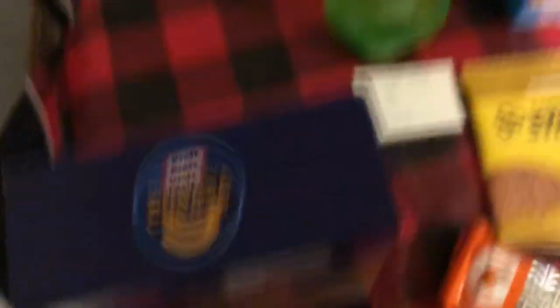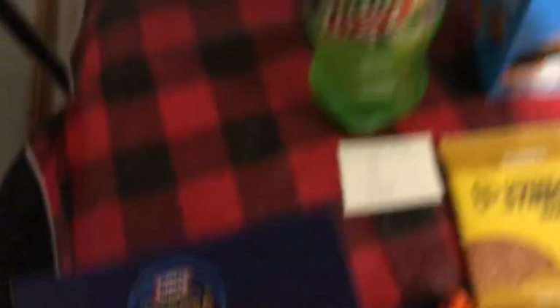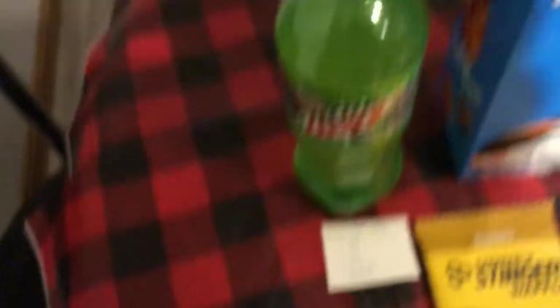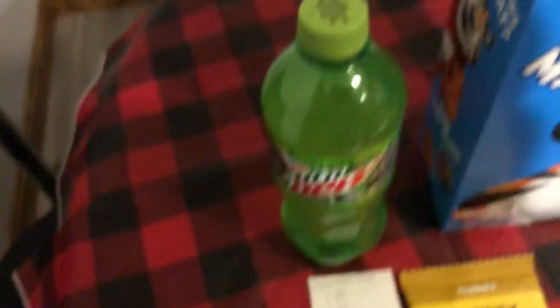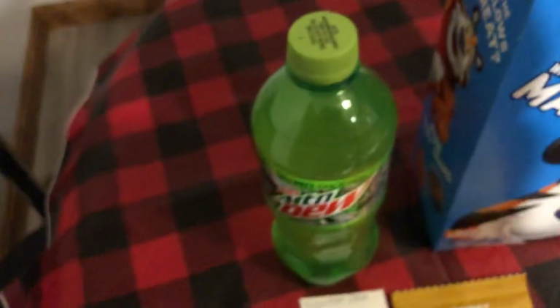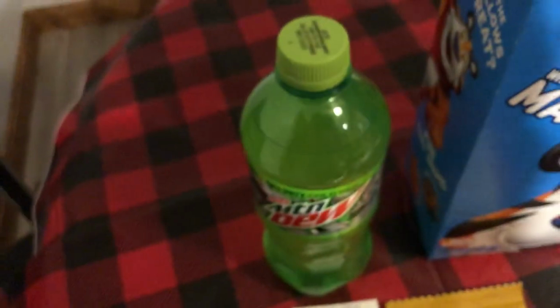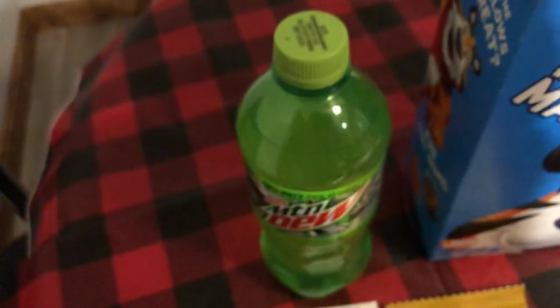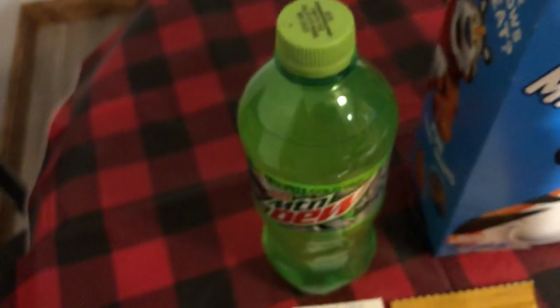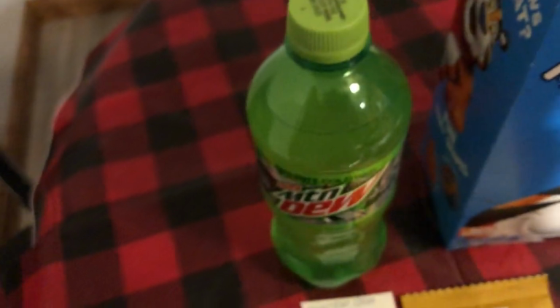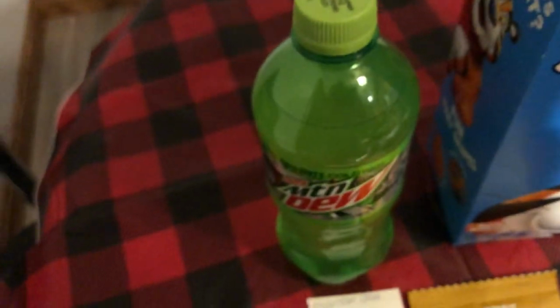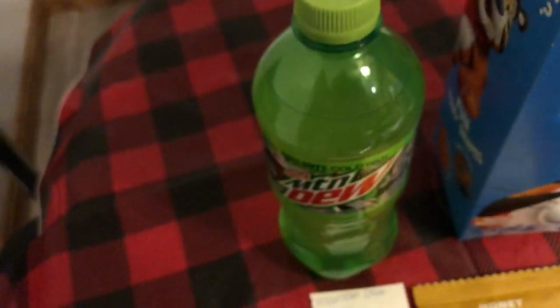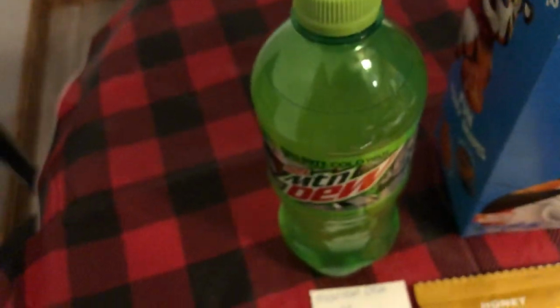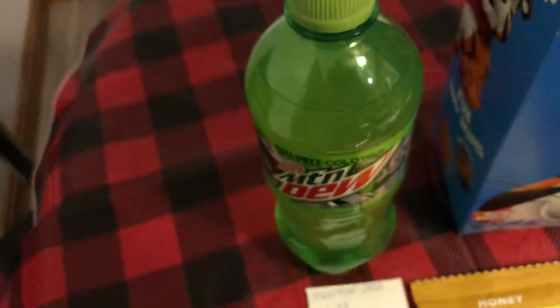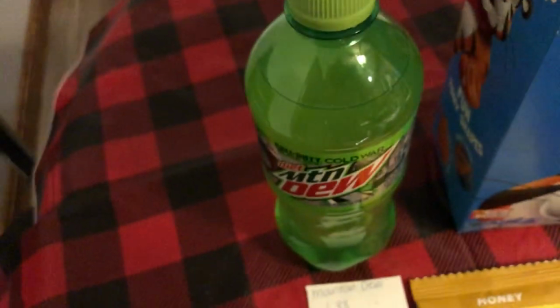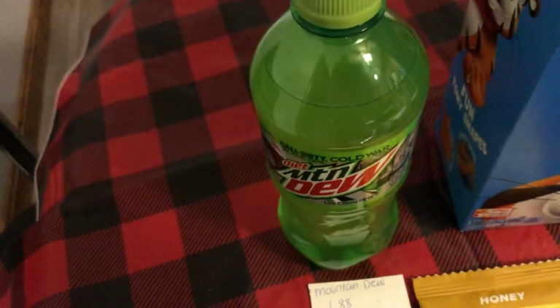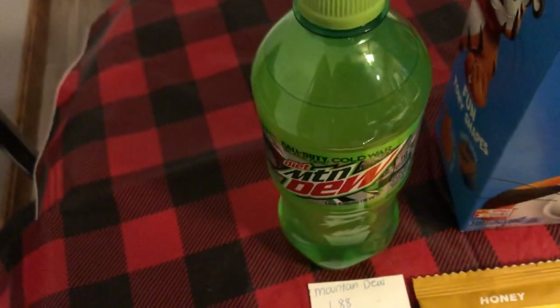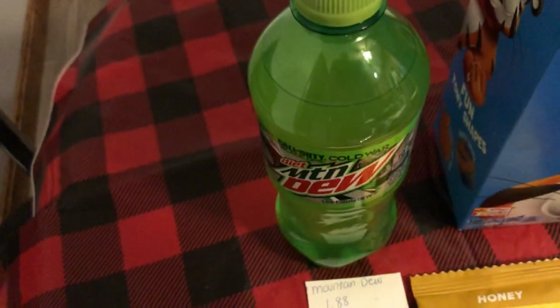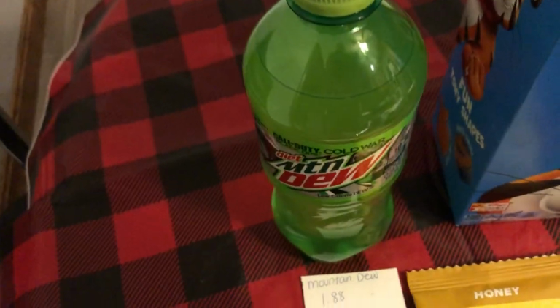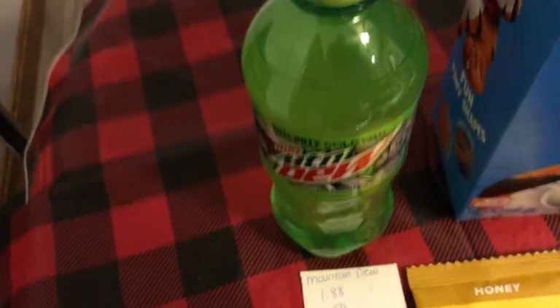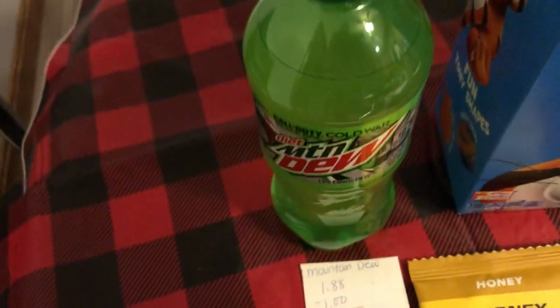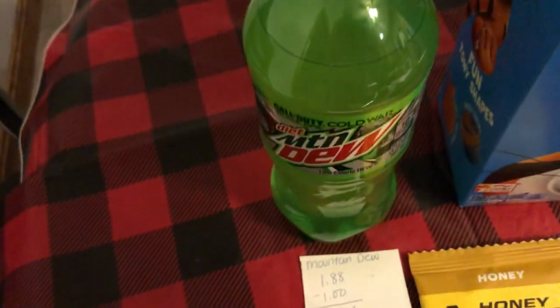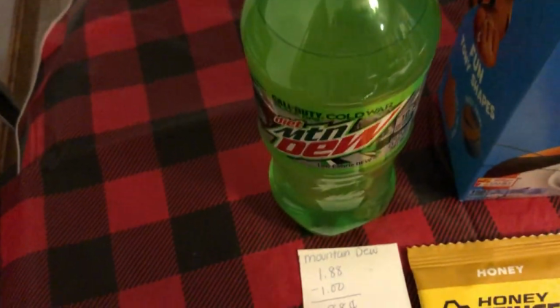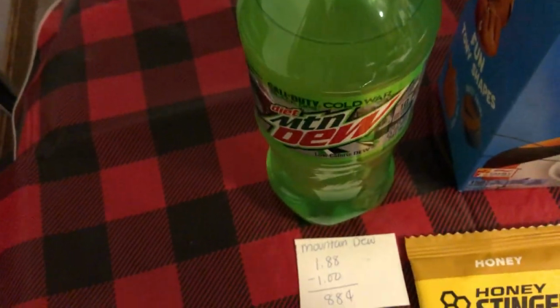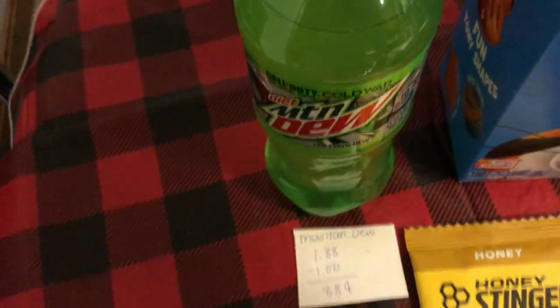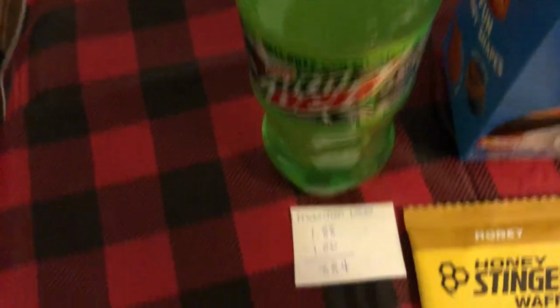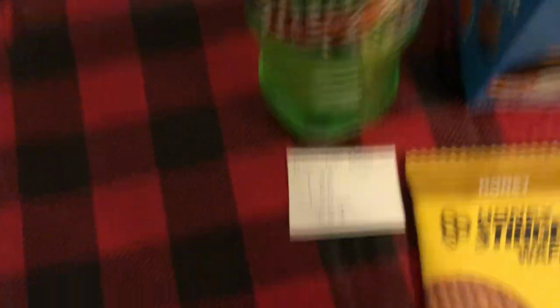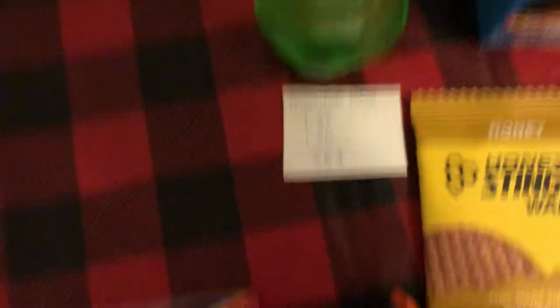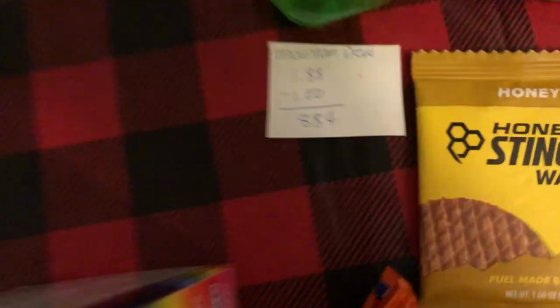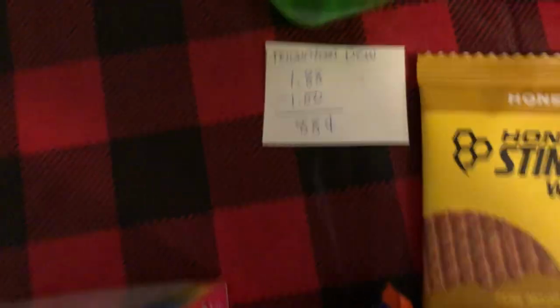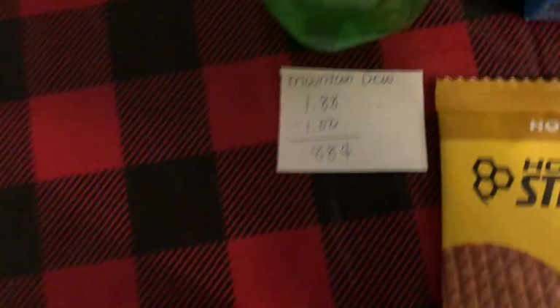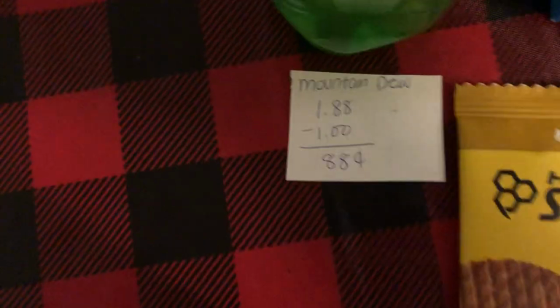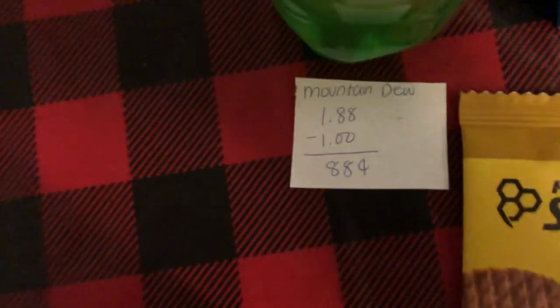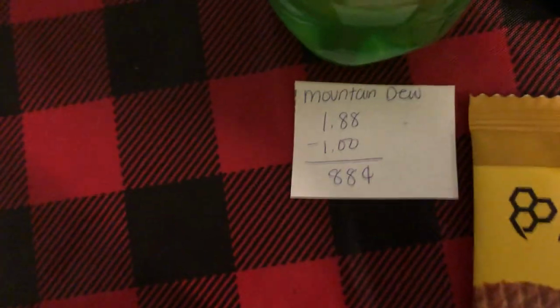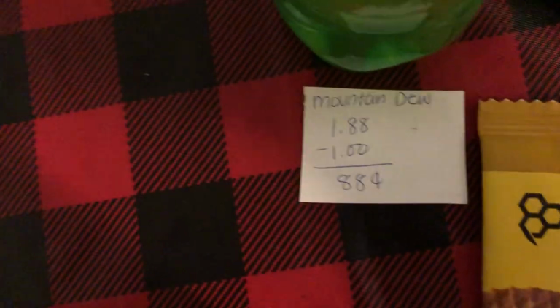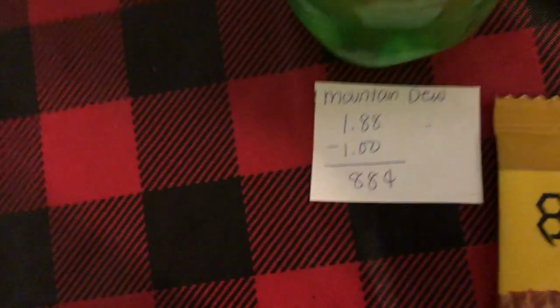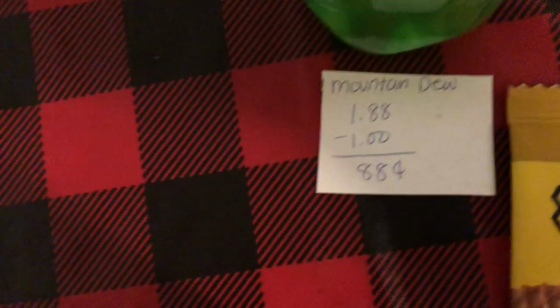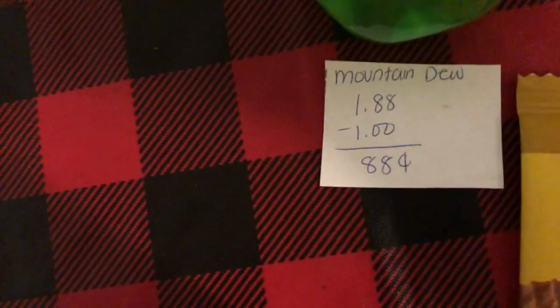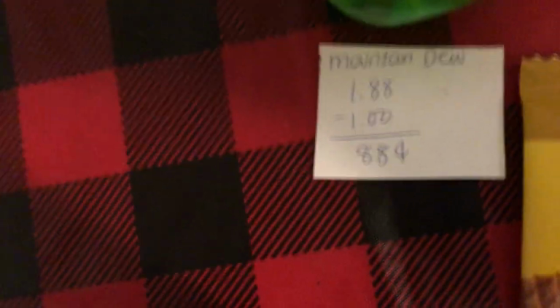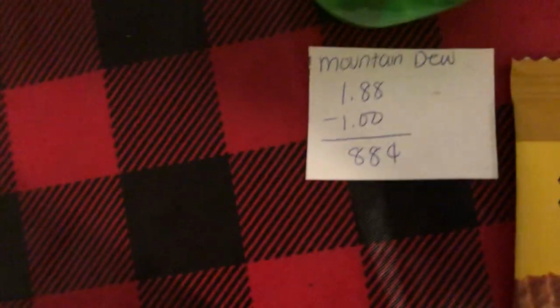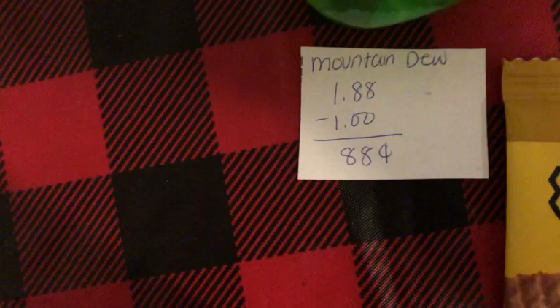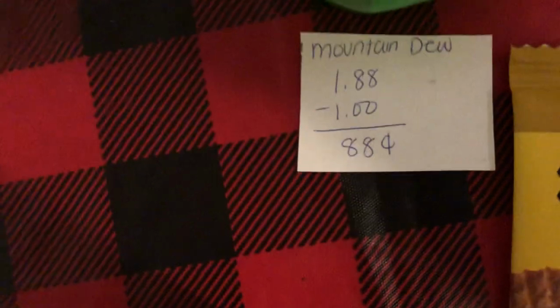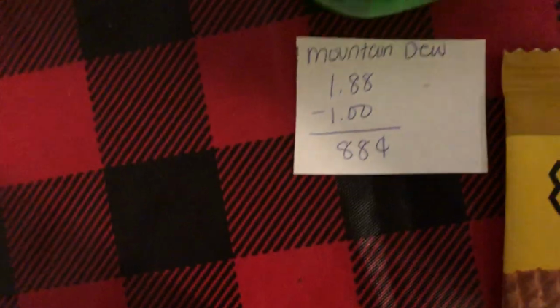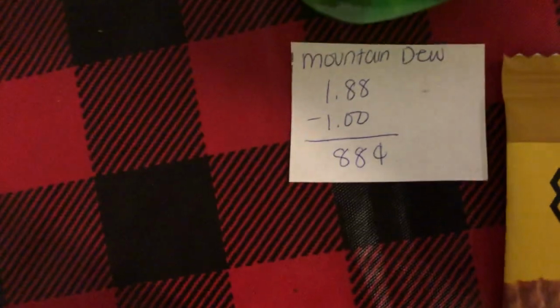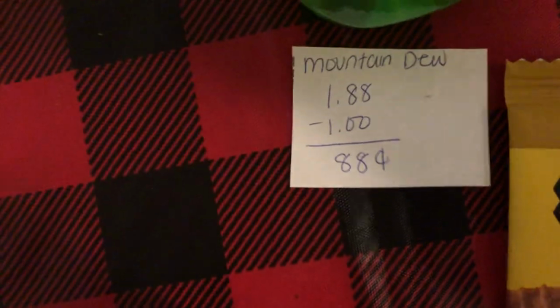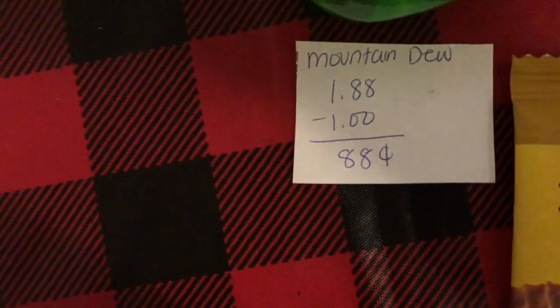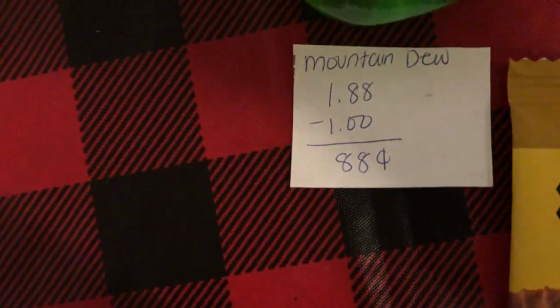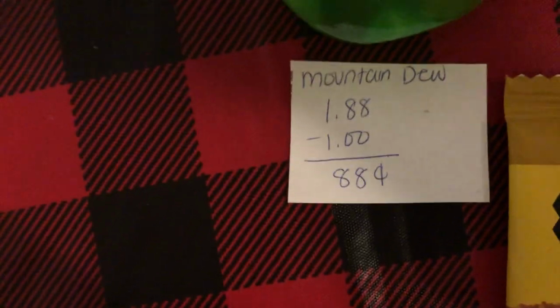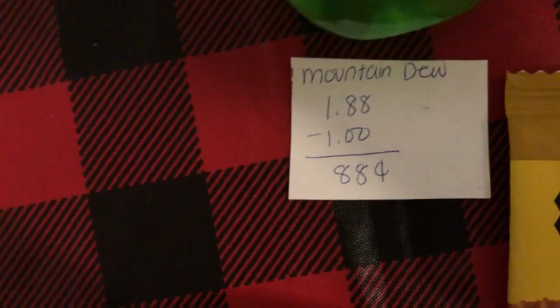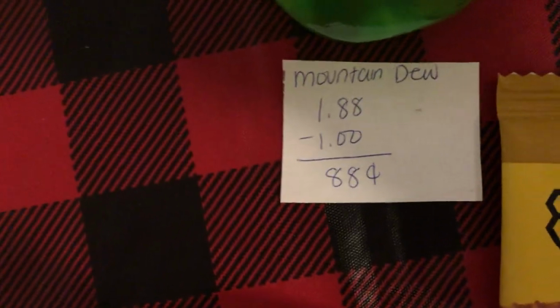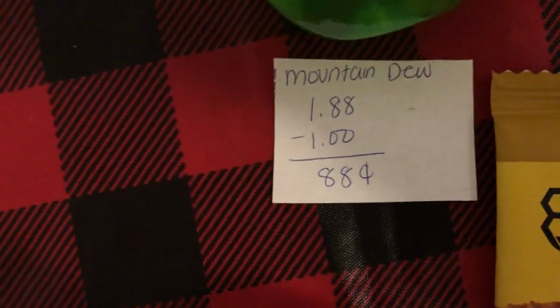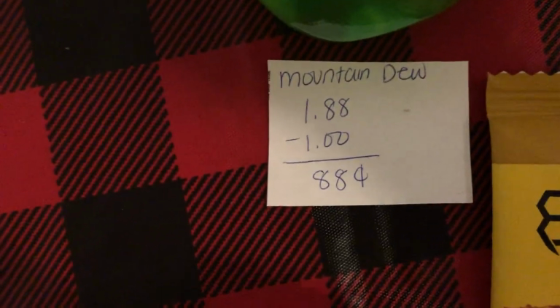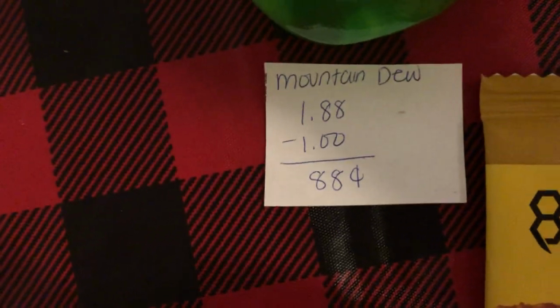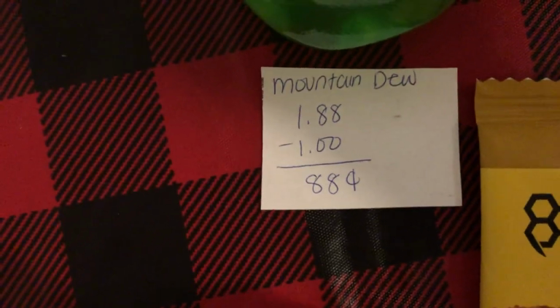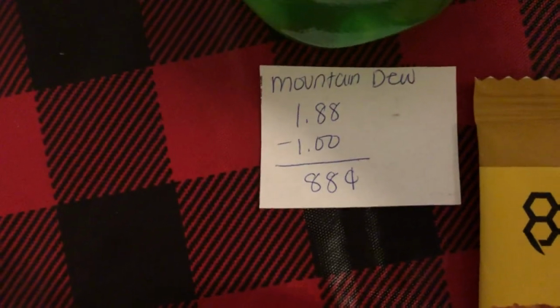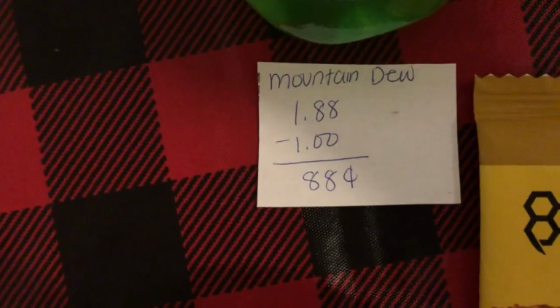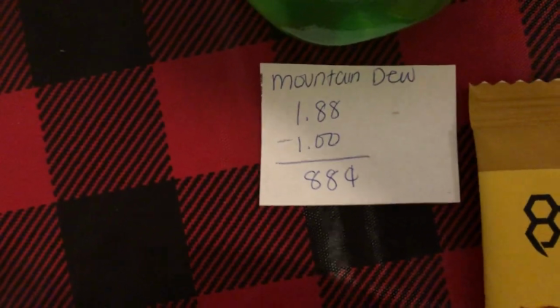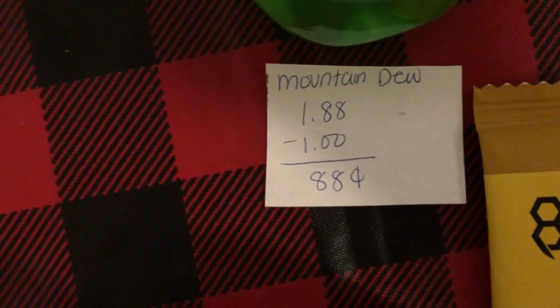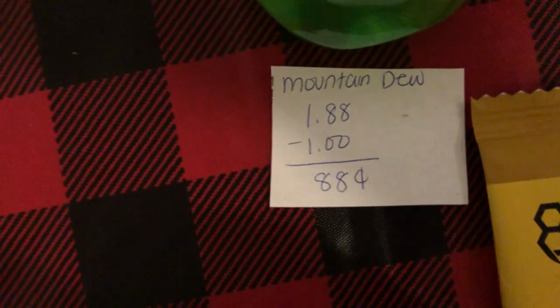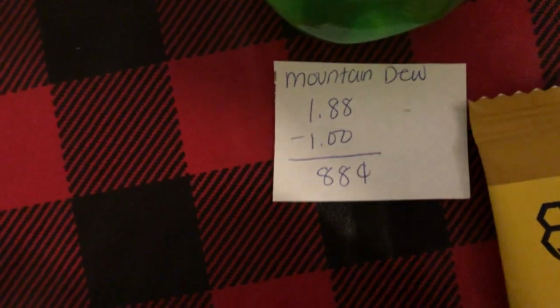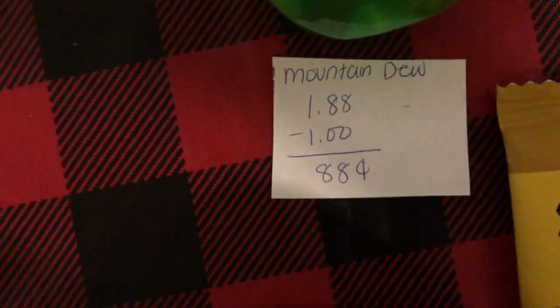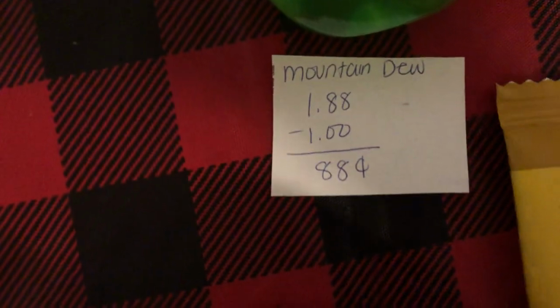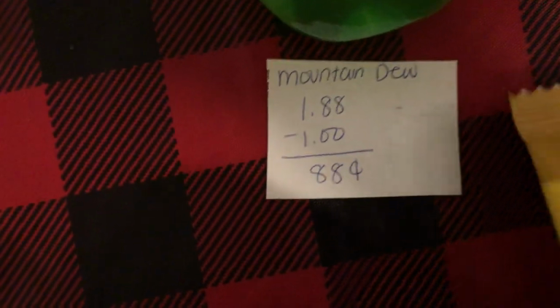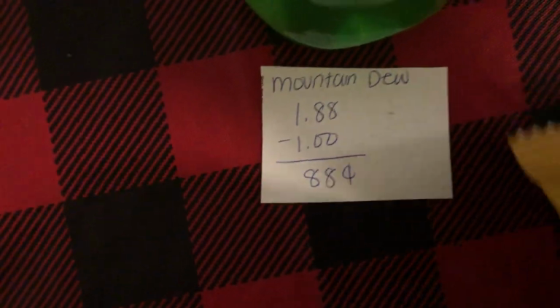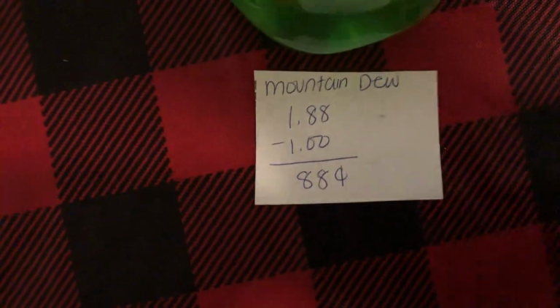The next deal is on the Mountain Dew. It is $1.88 and there's a dollar Ibotta making it just $0.88.